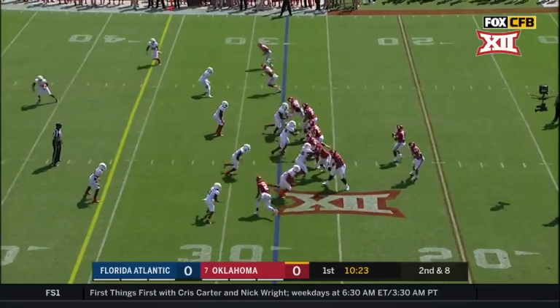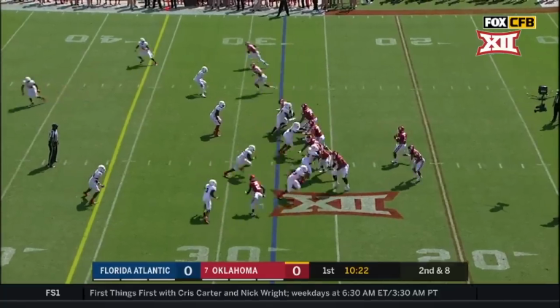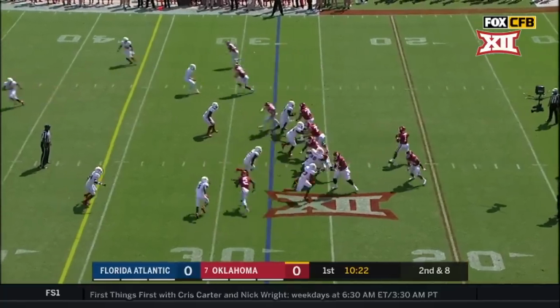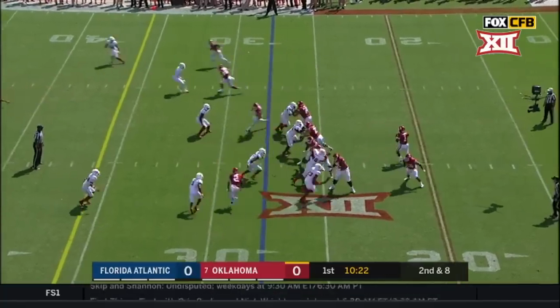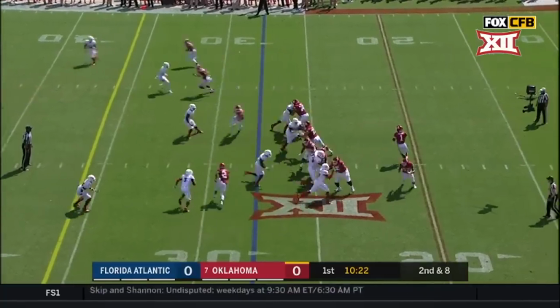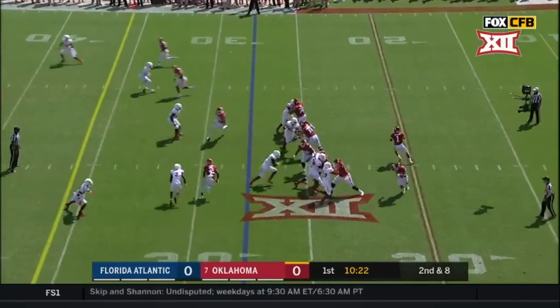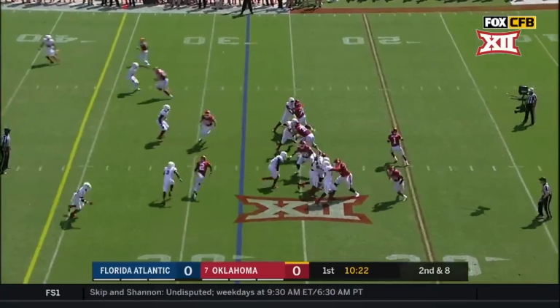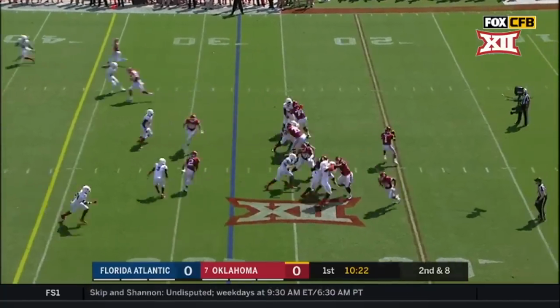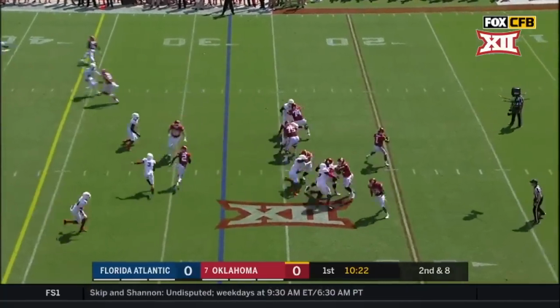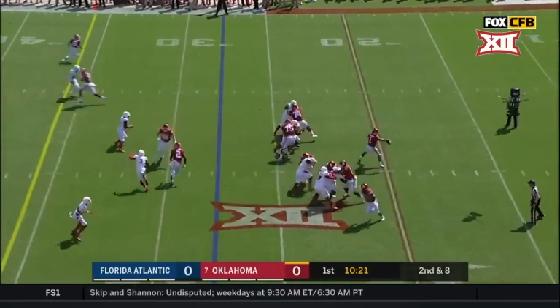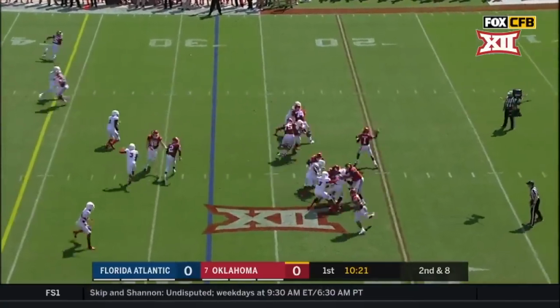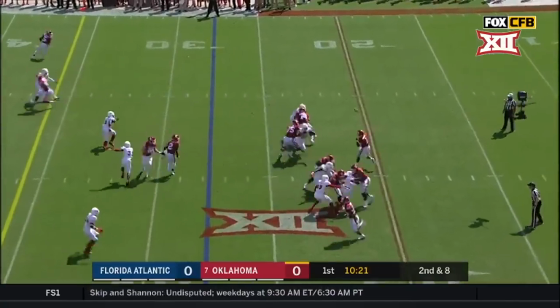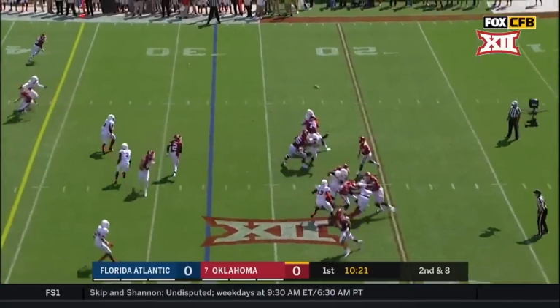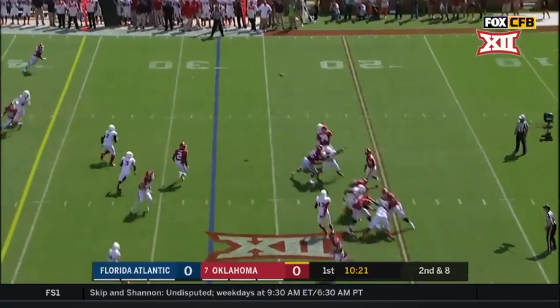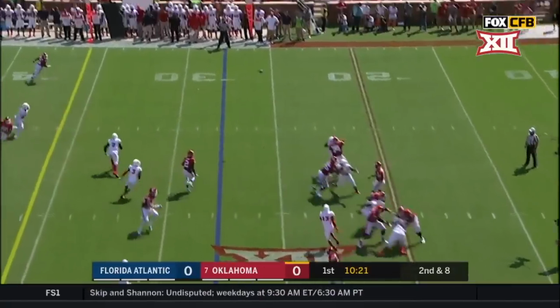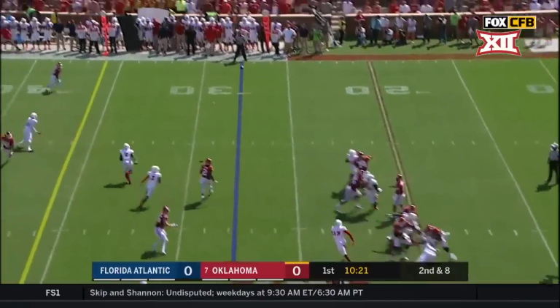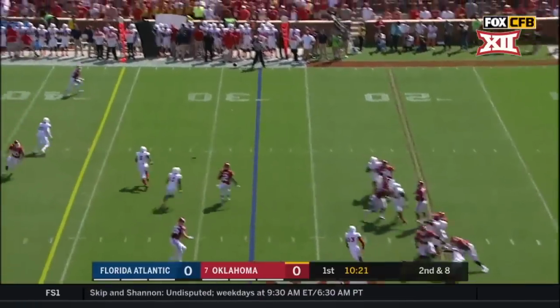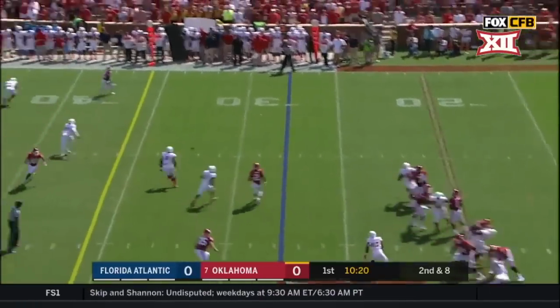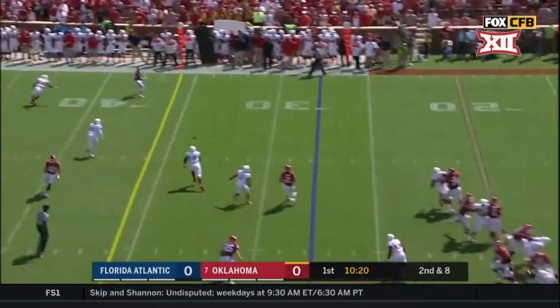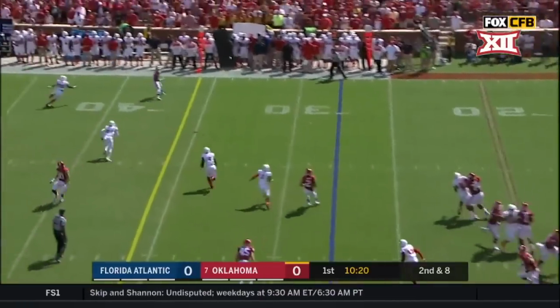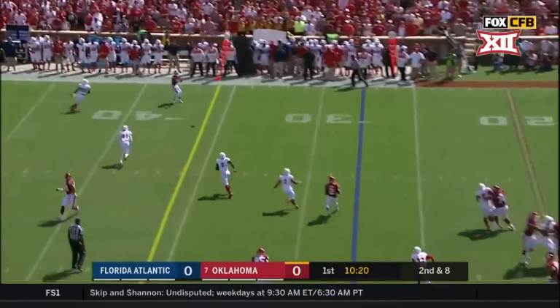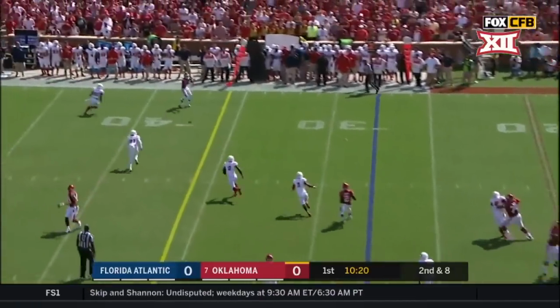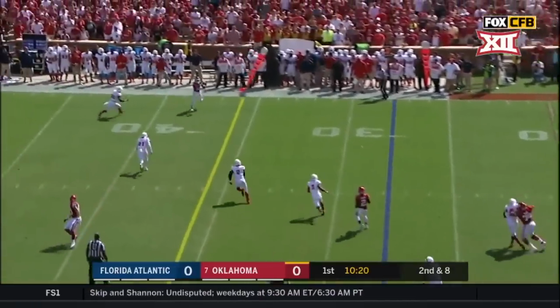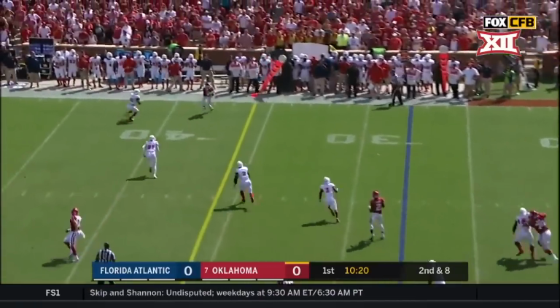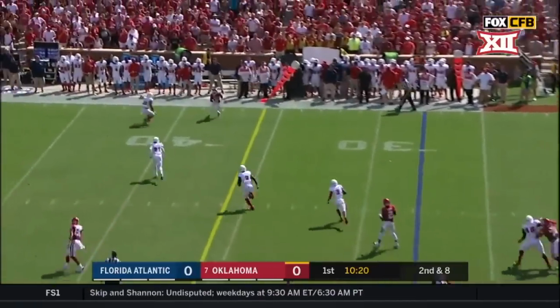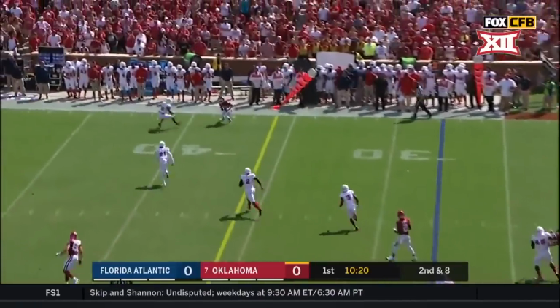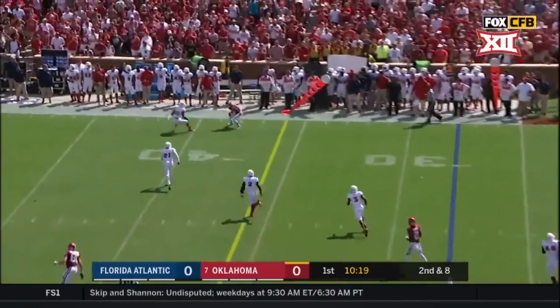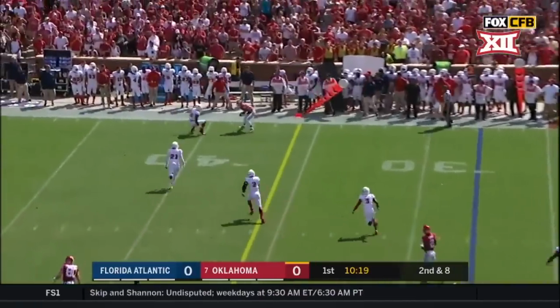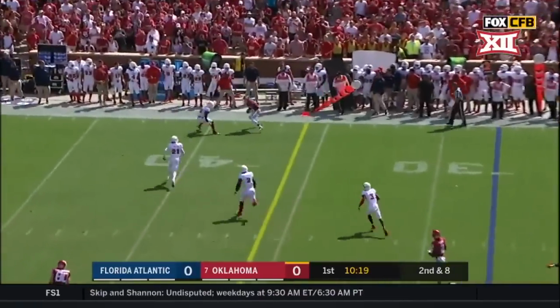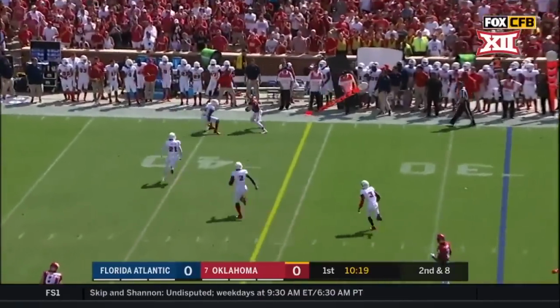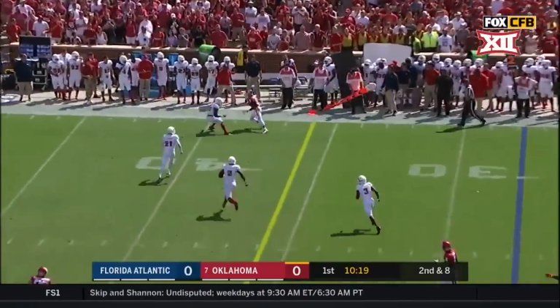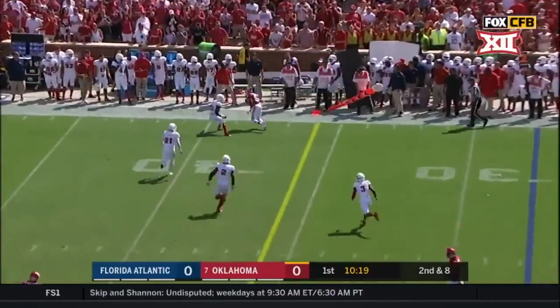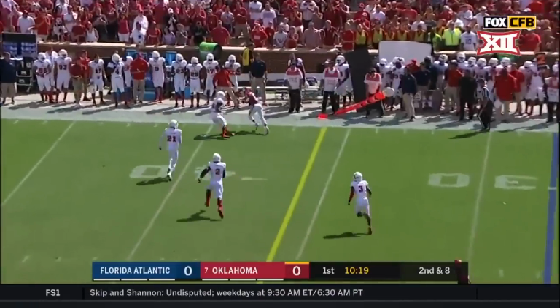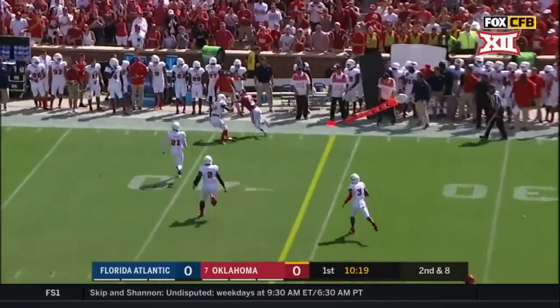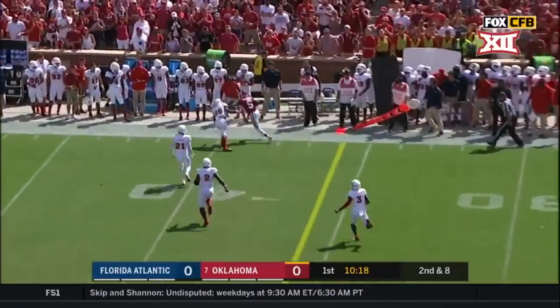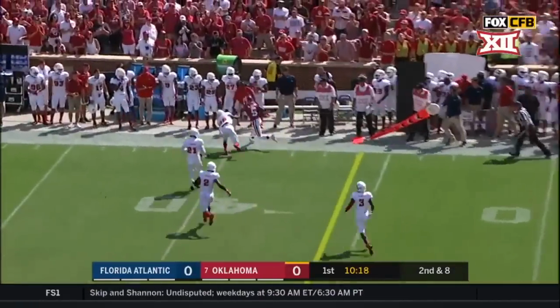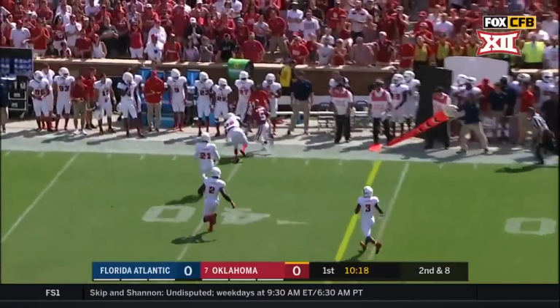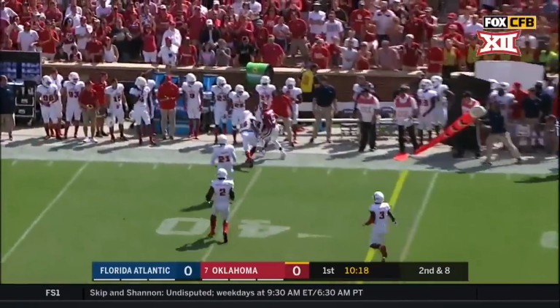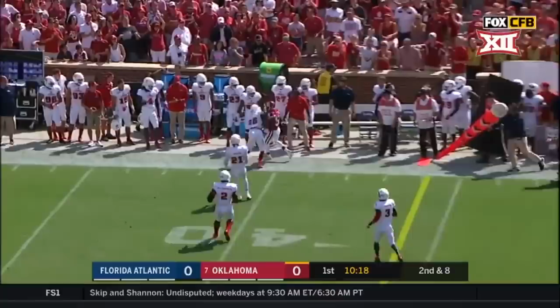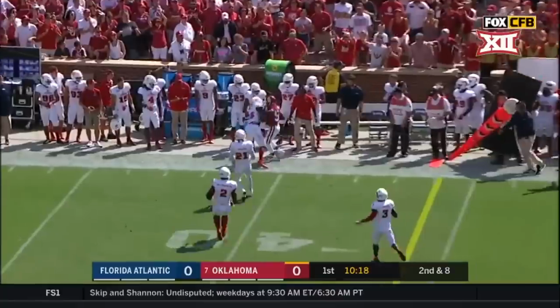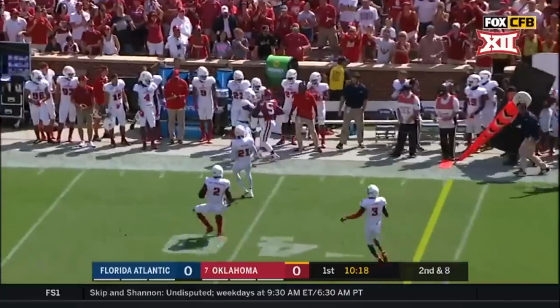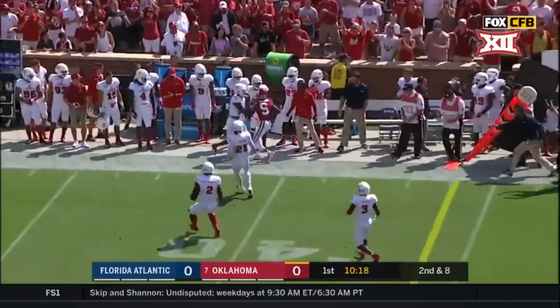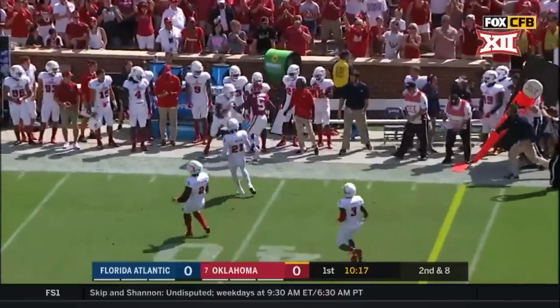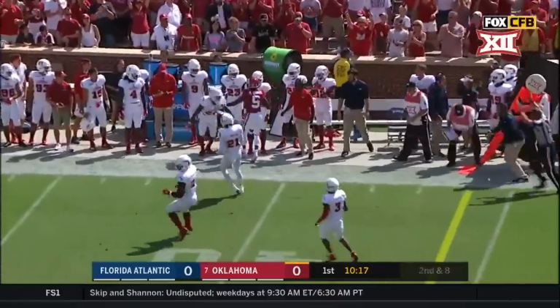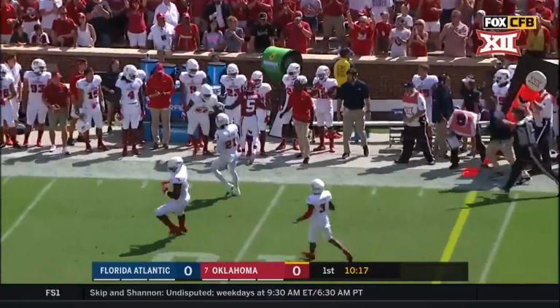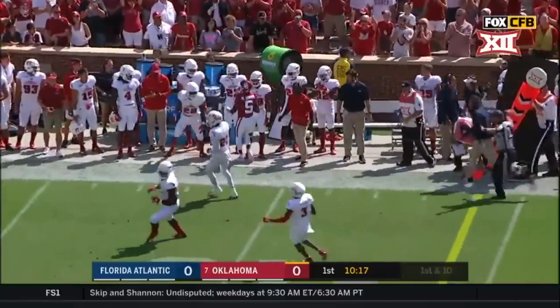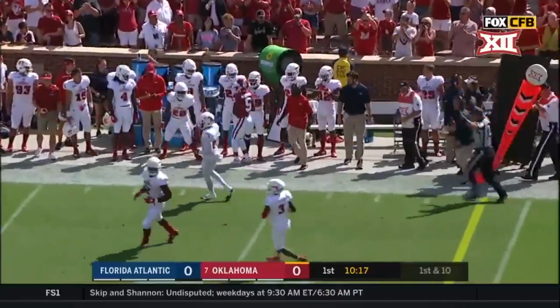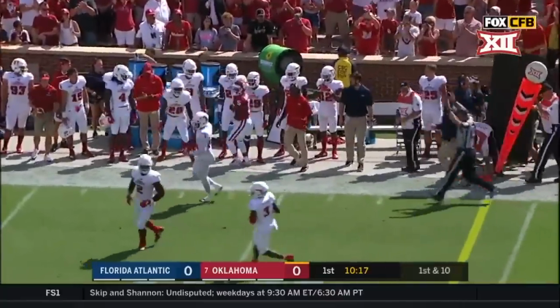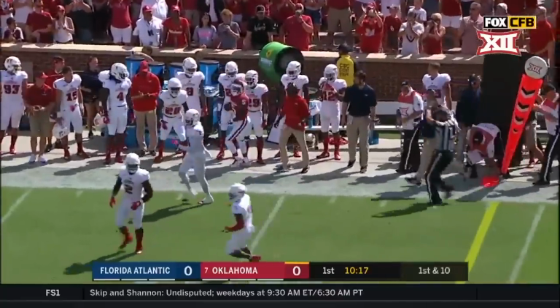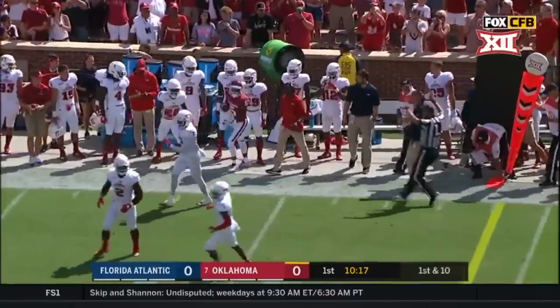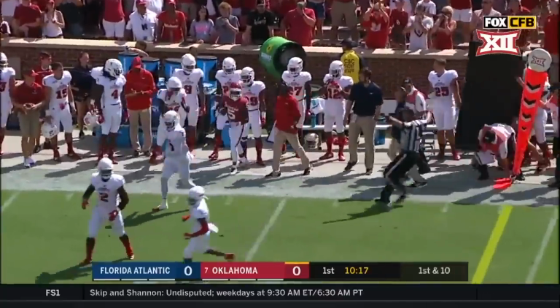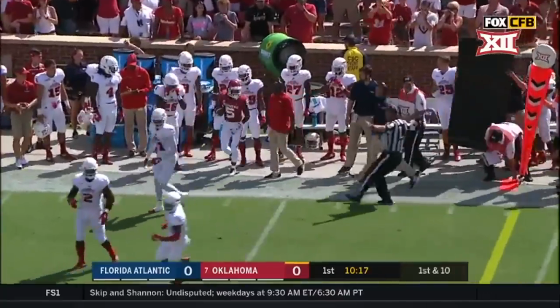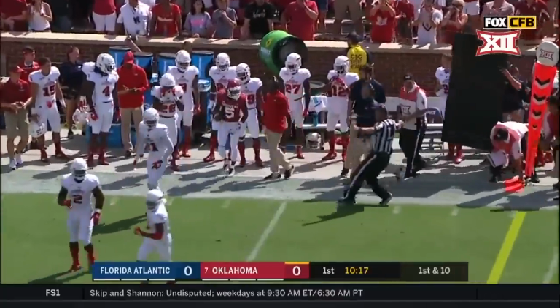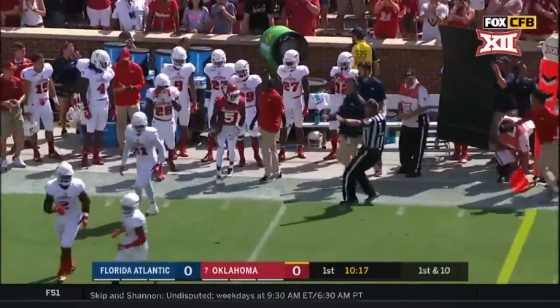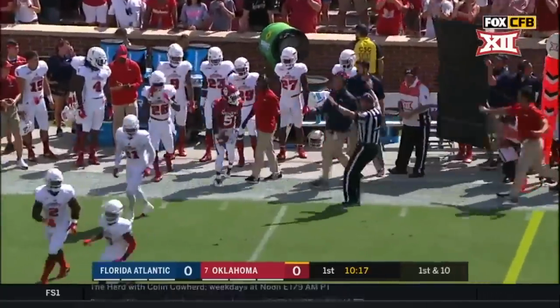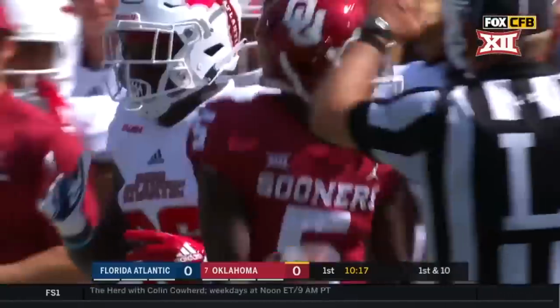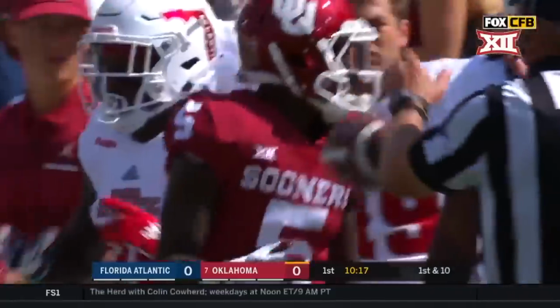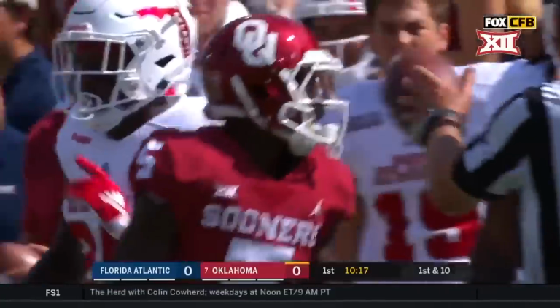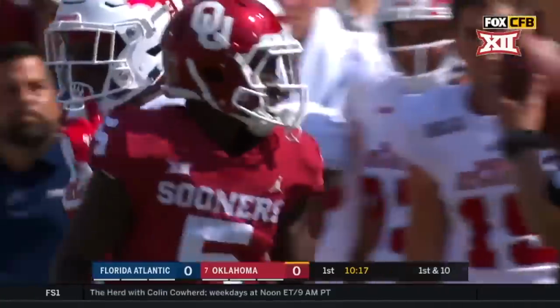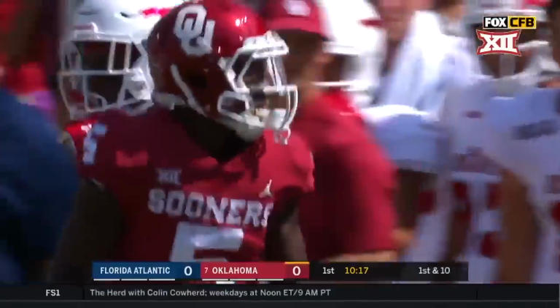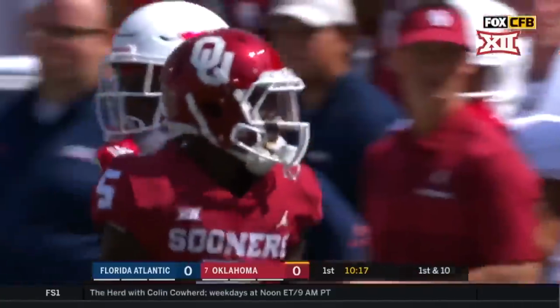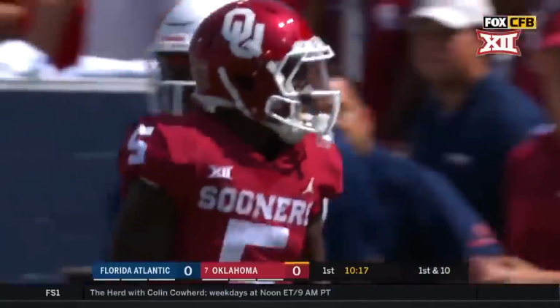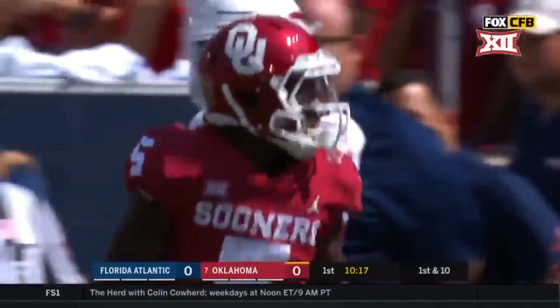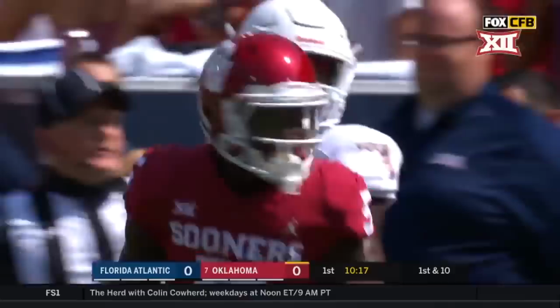Here's Murray, far side, on the money at the 40-yard line. Marquise Brown with a first down.